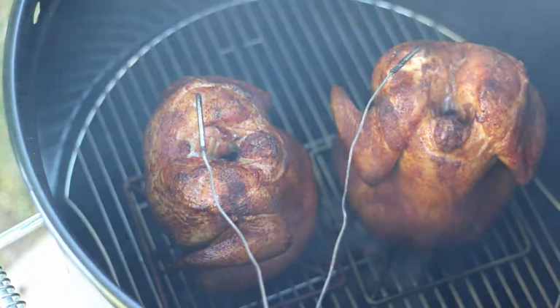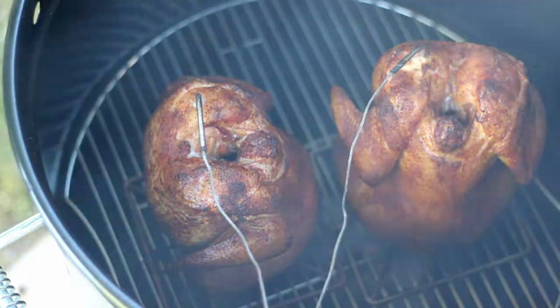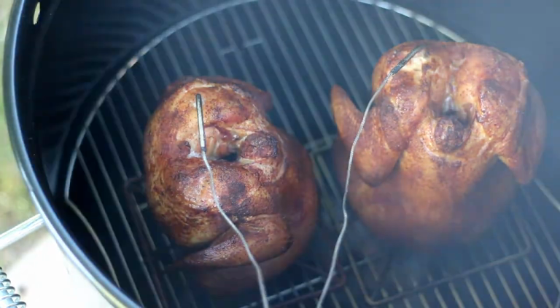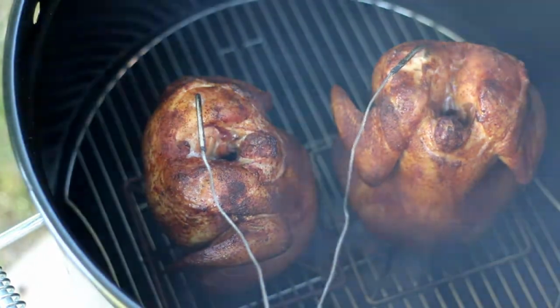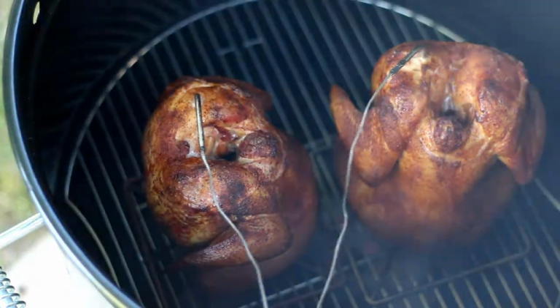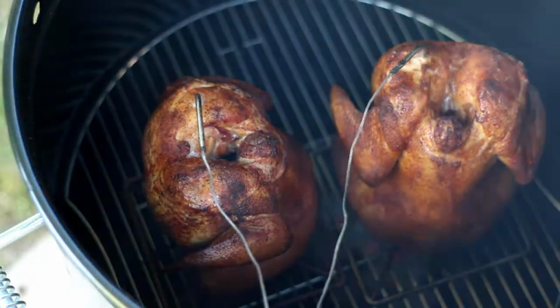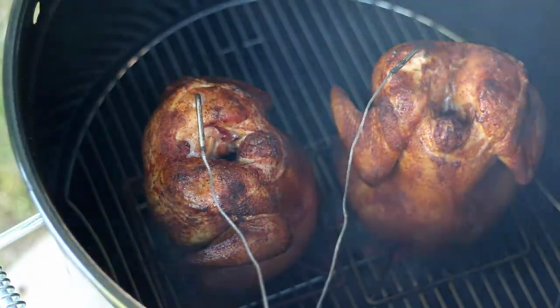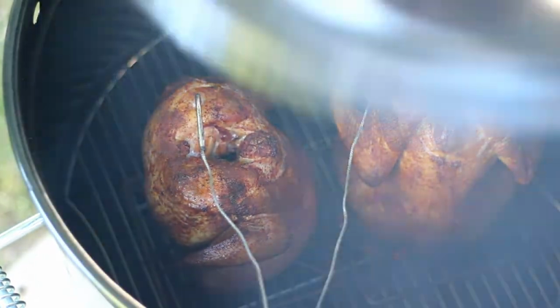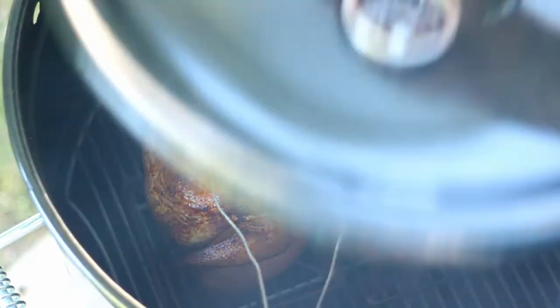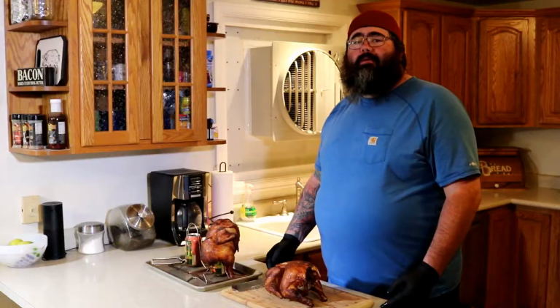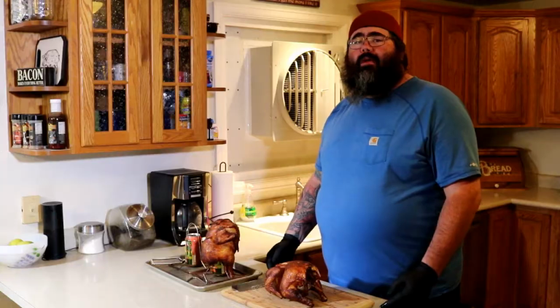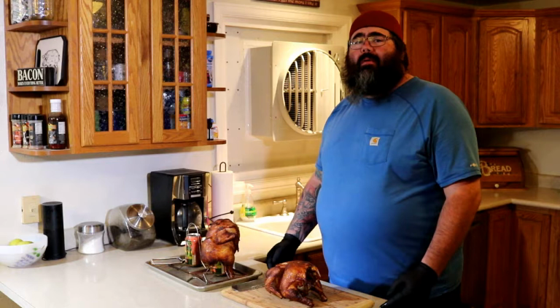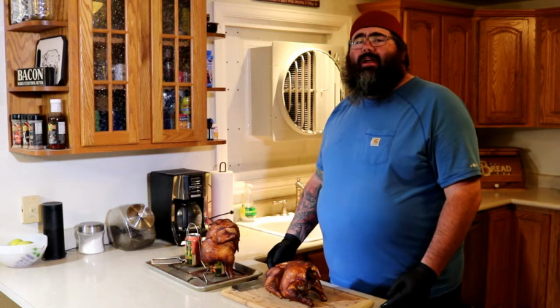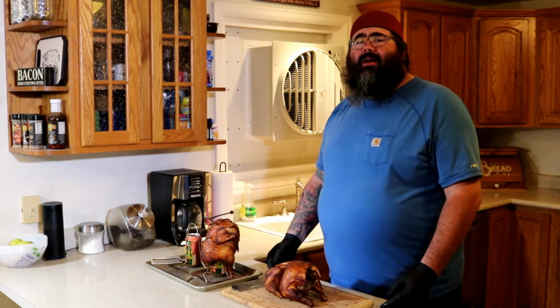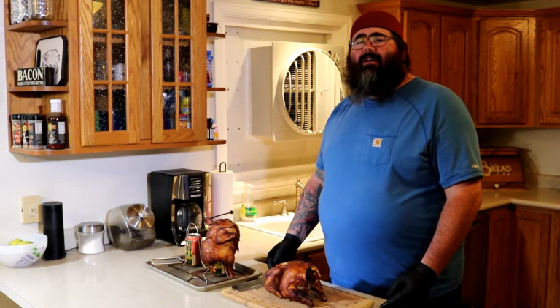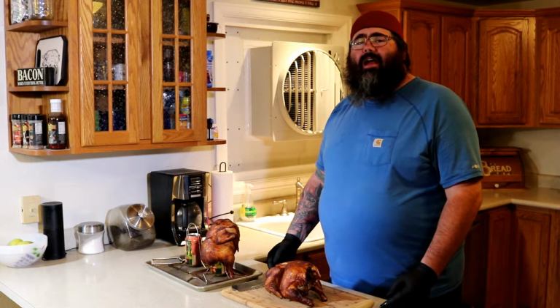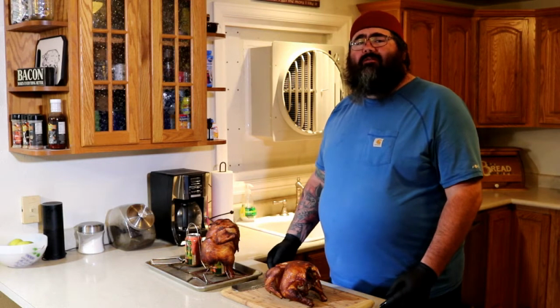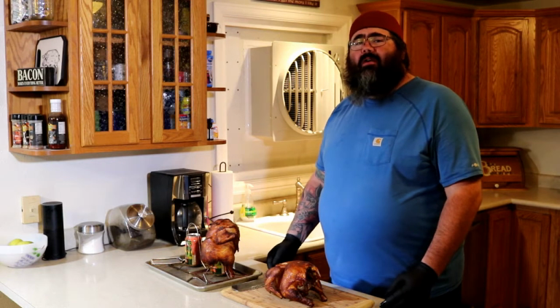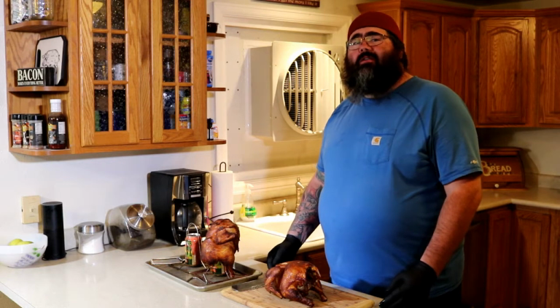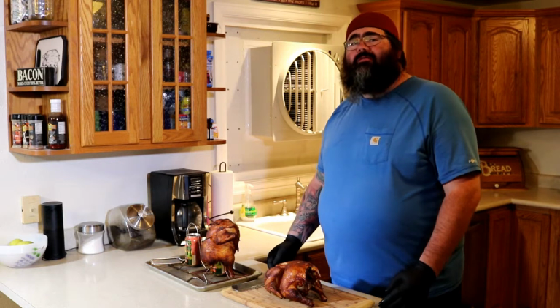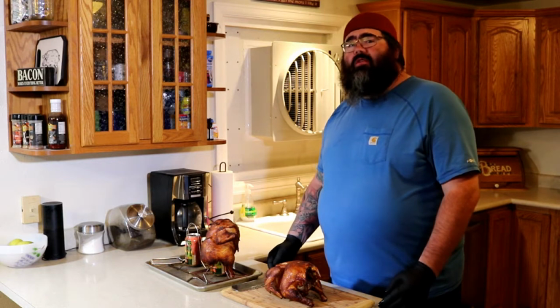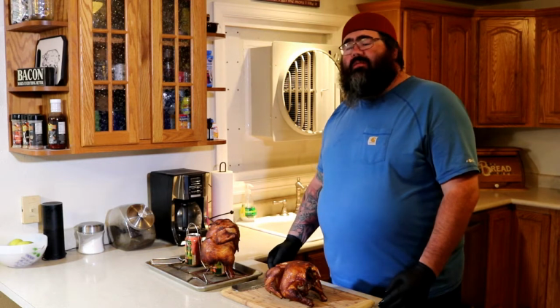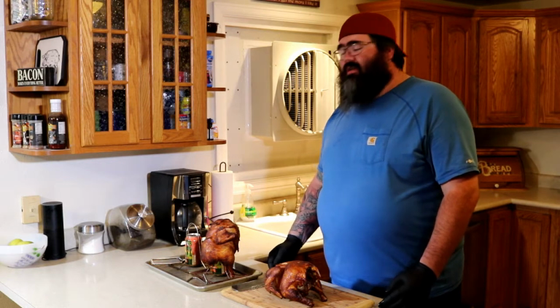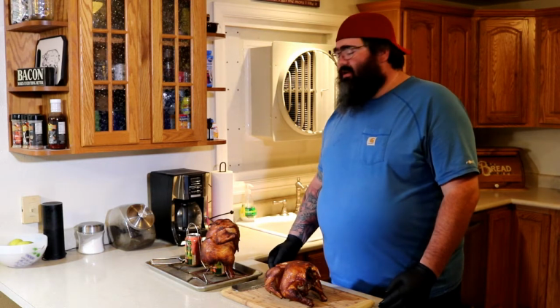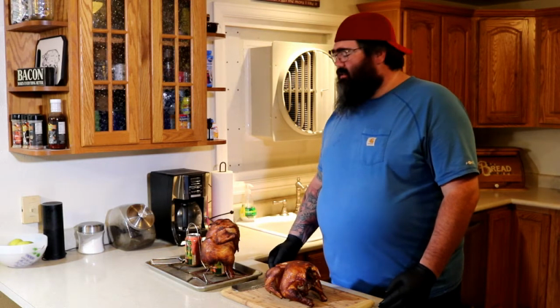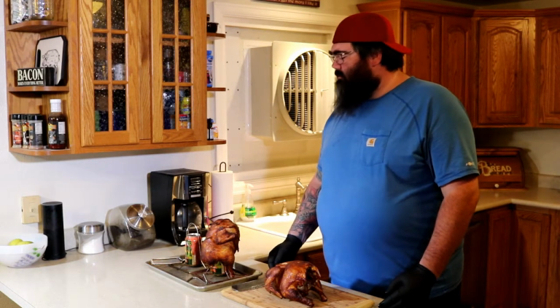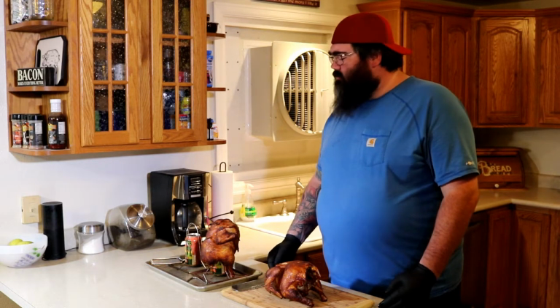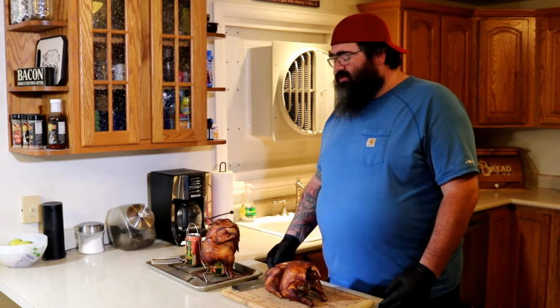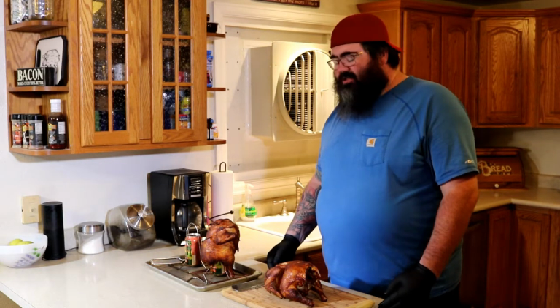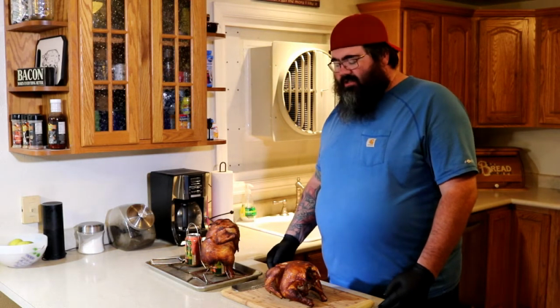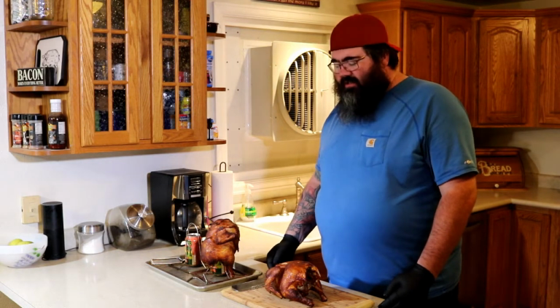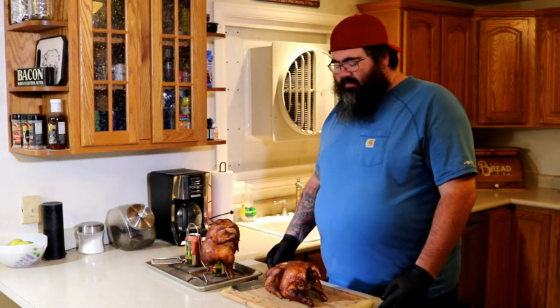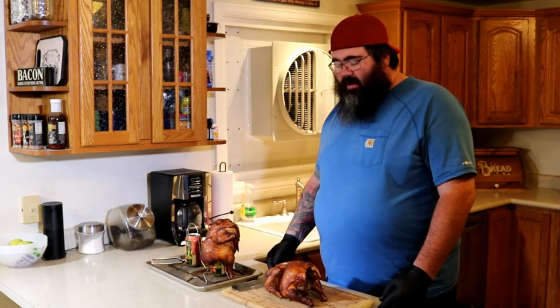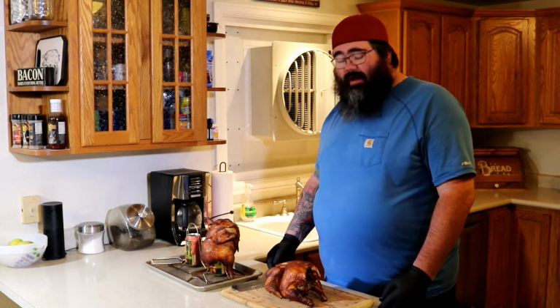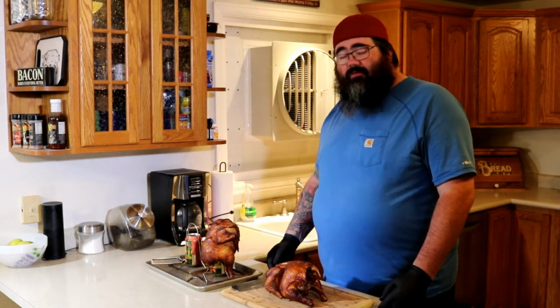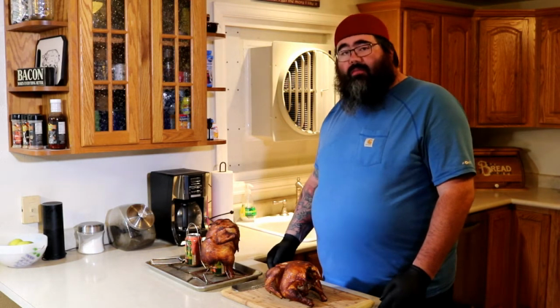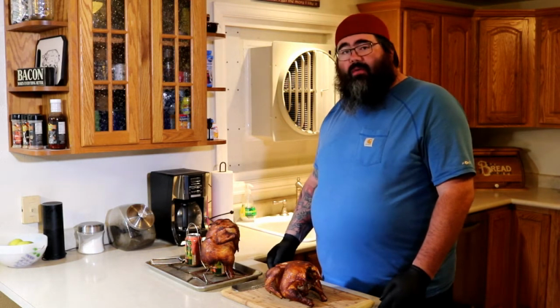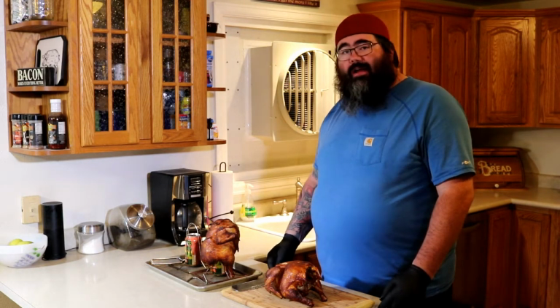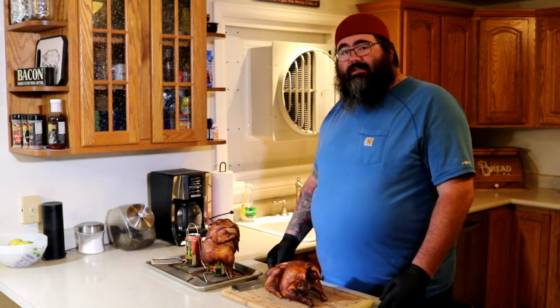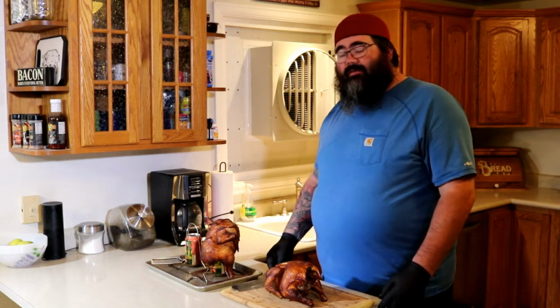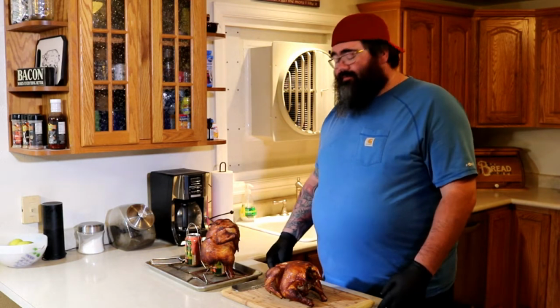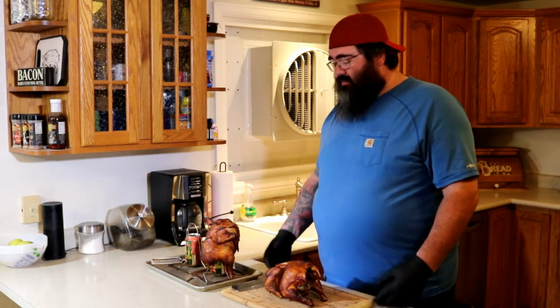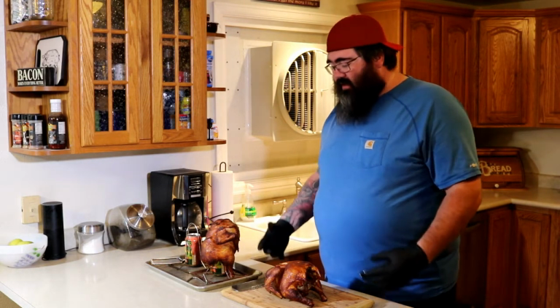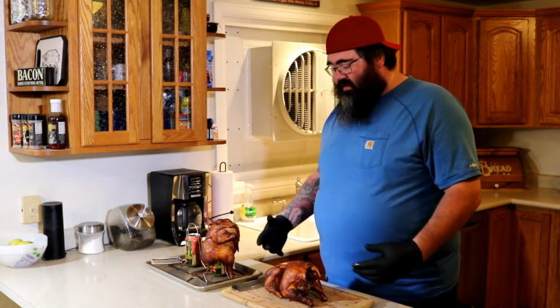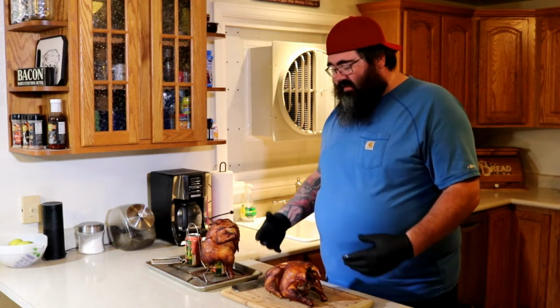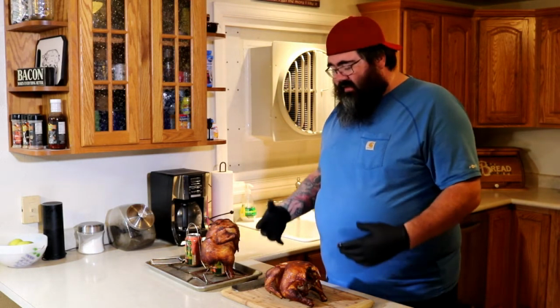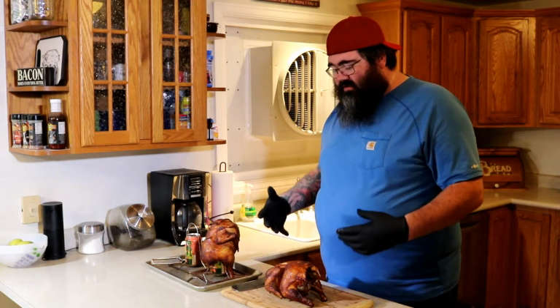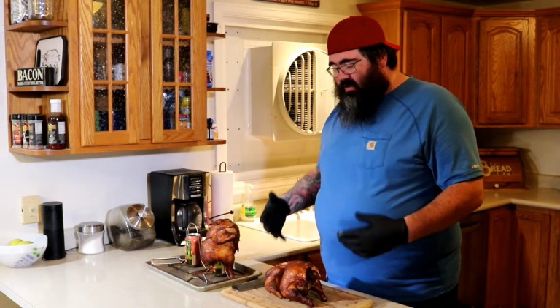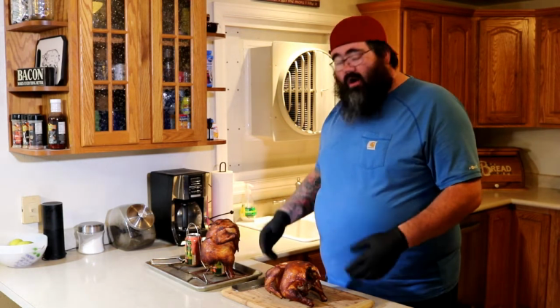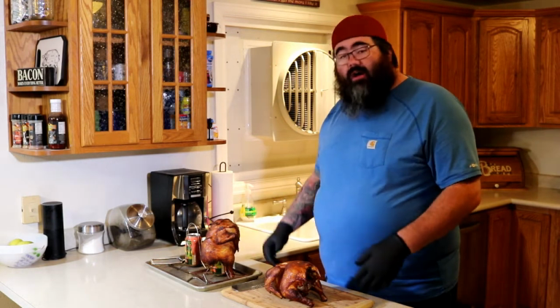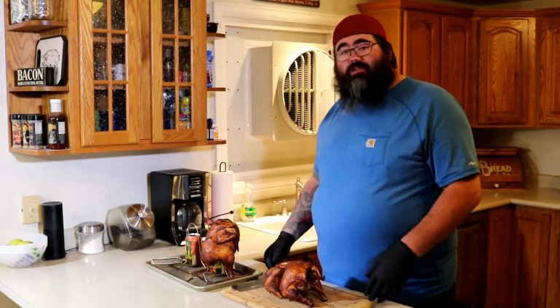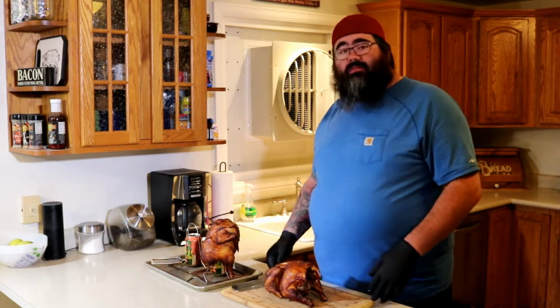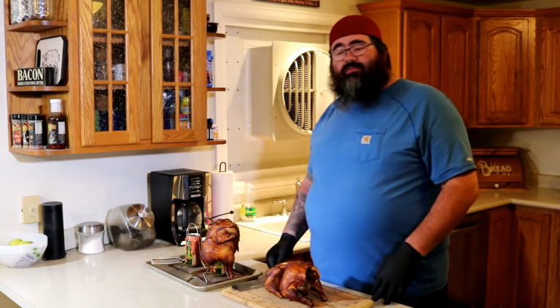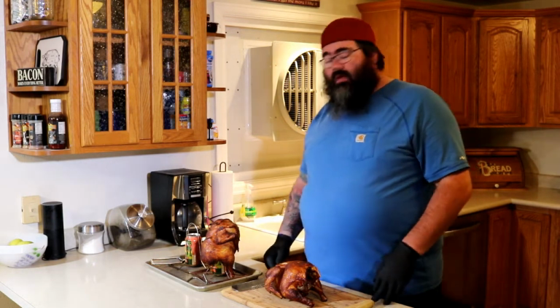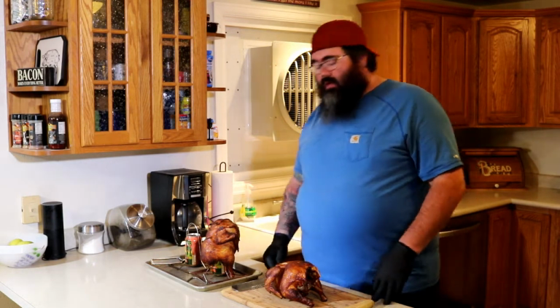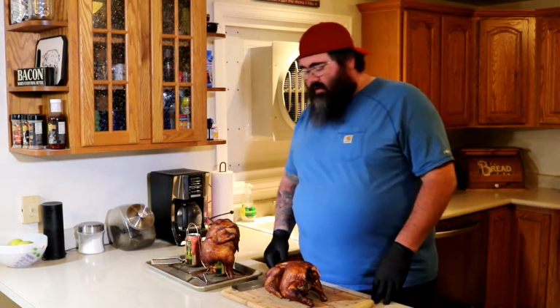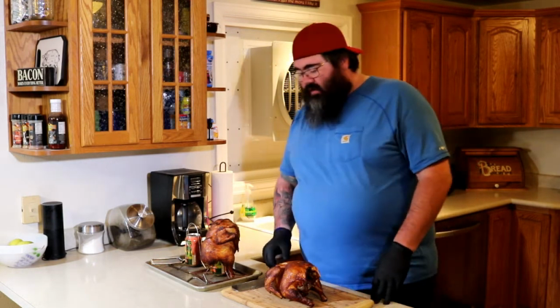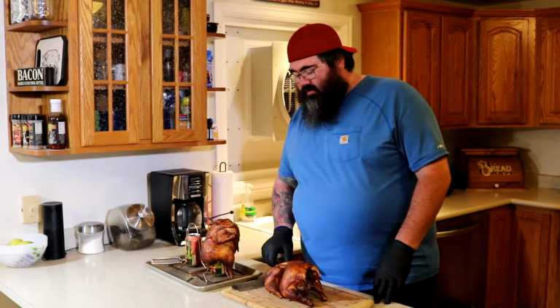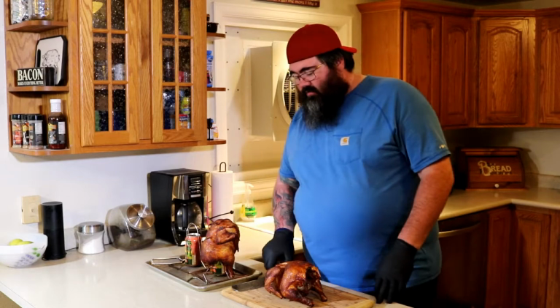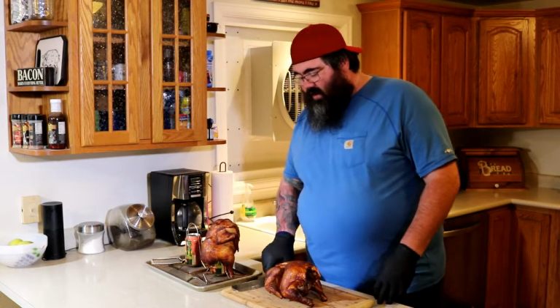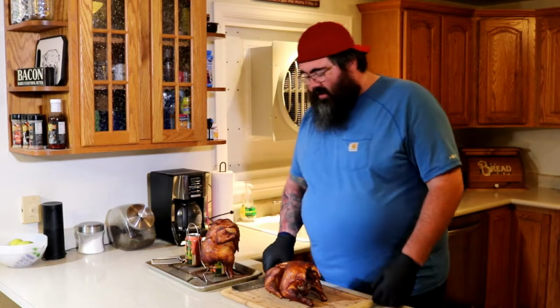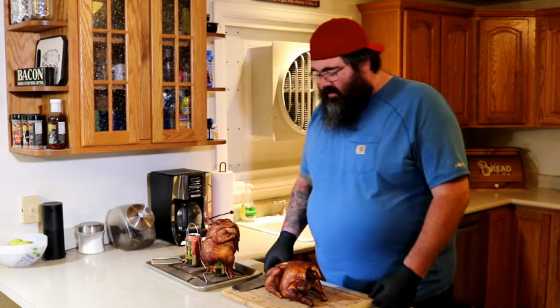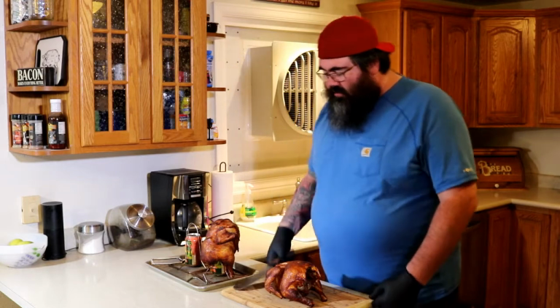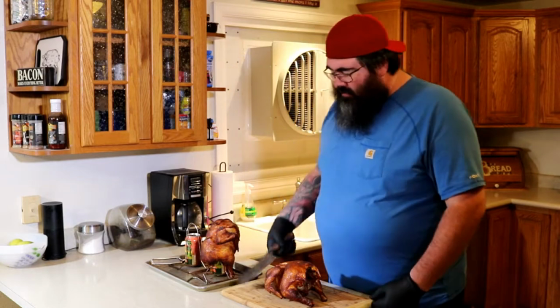I've been right about an hour and a half, hour and 40 minutes. 165 in the breast — these things look awesome. Got some great color.